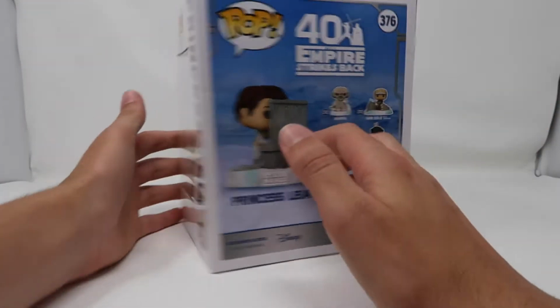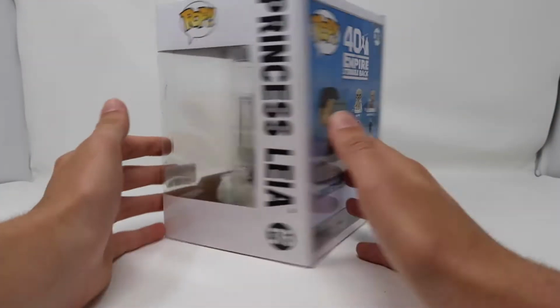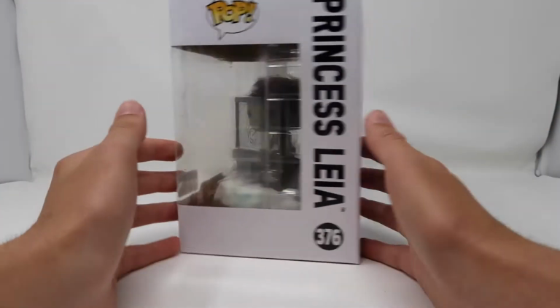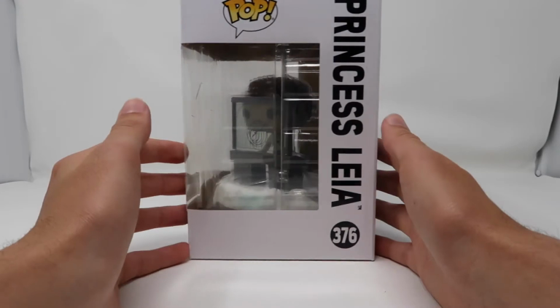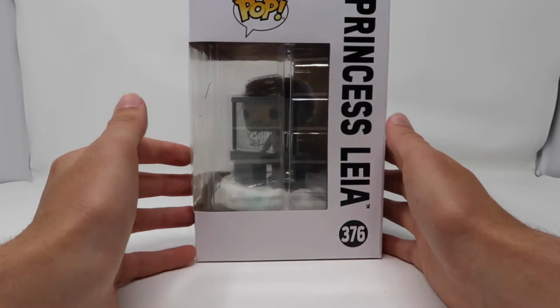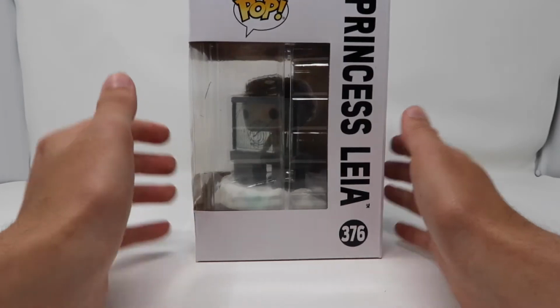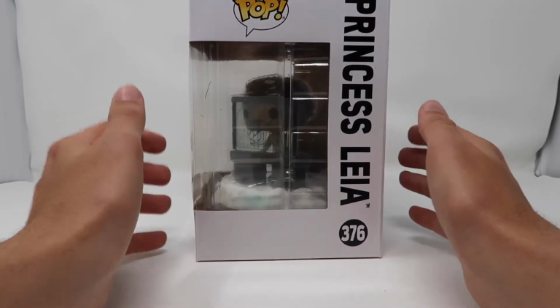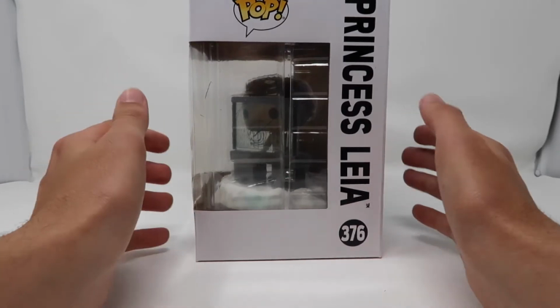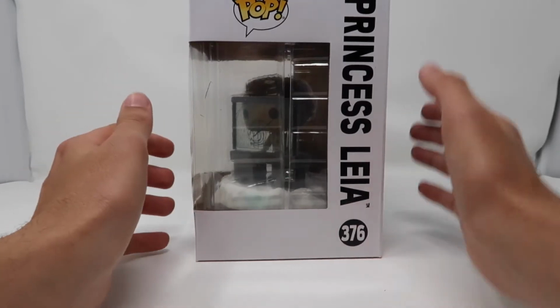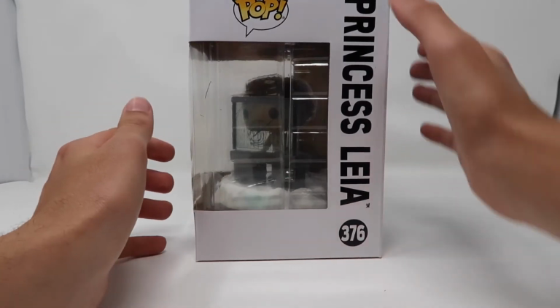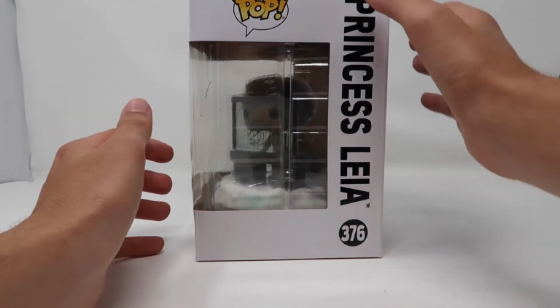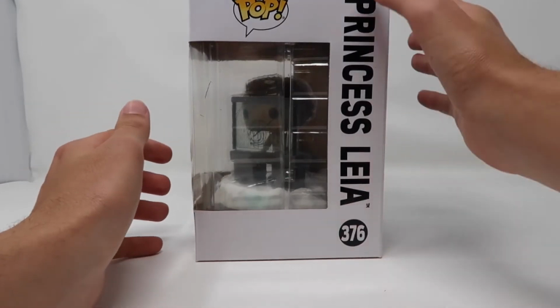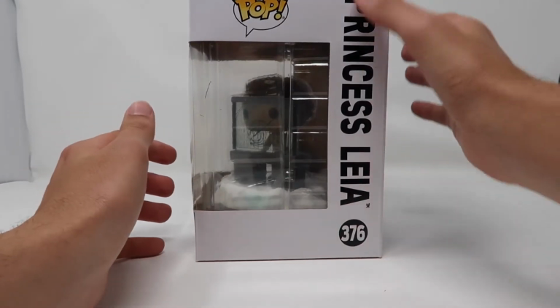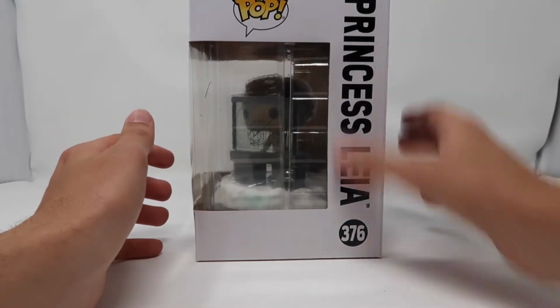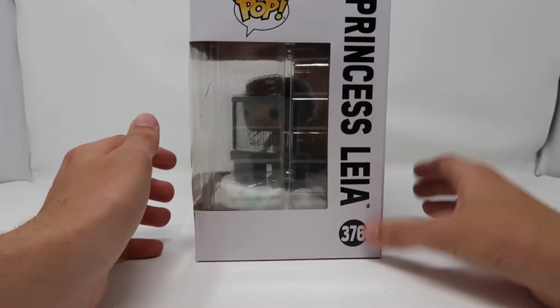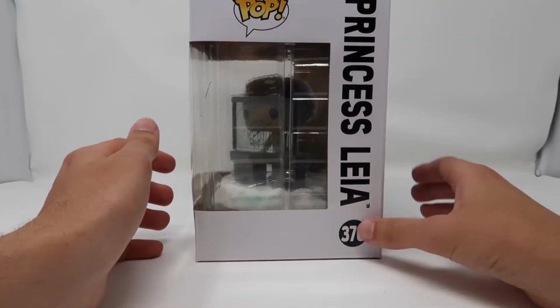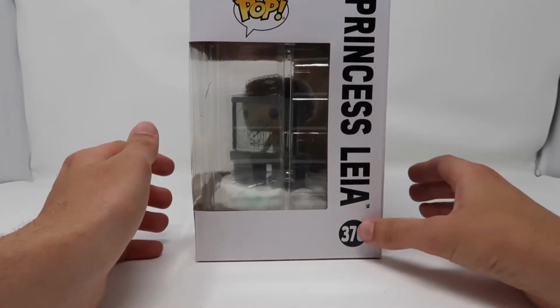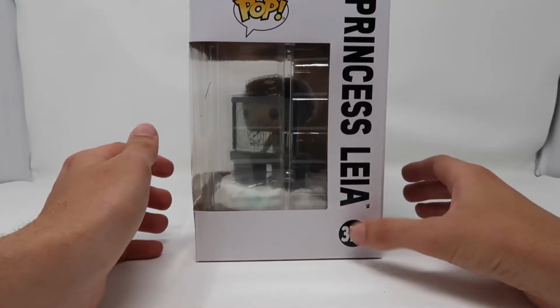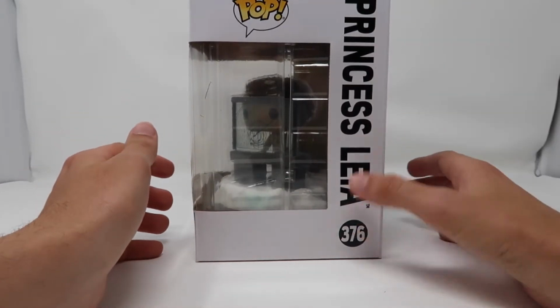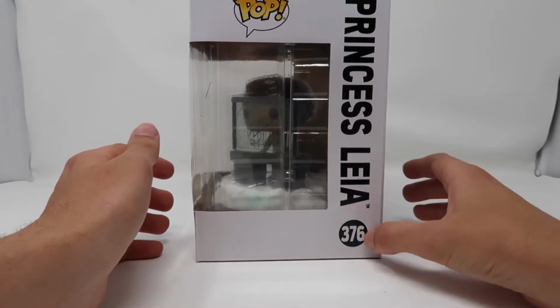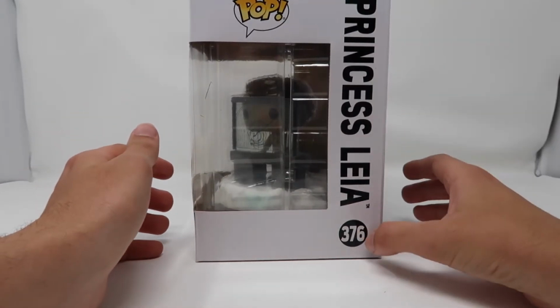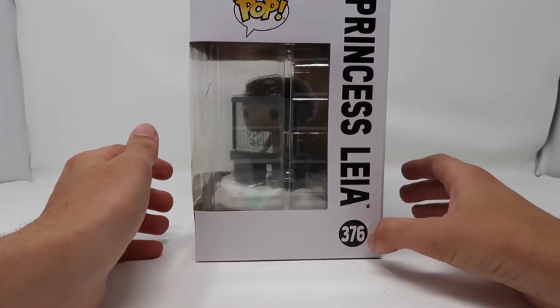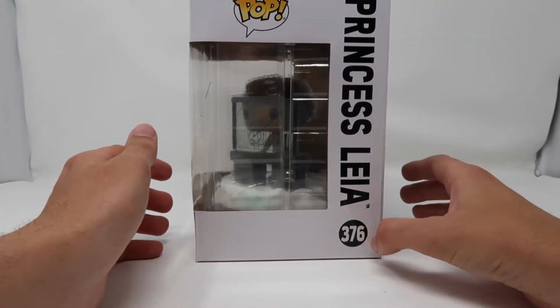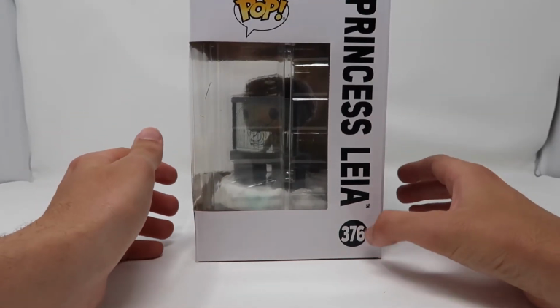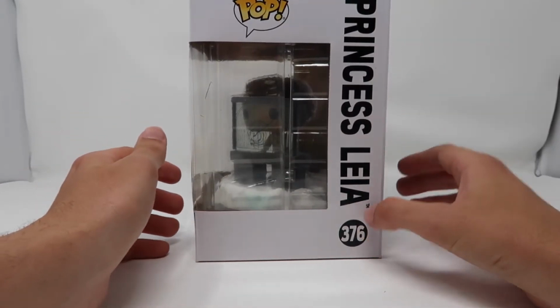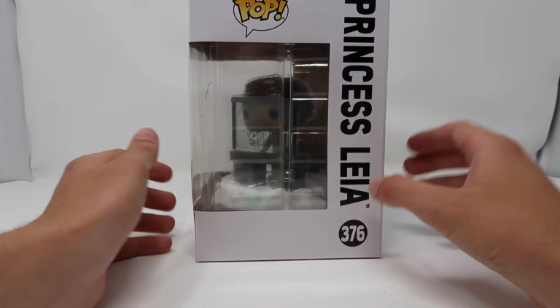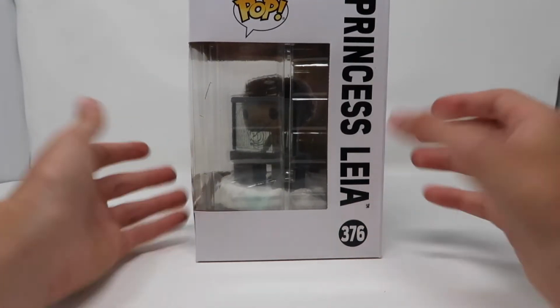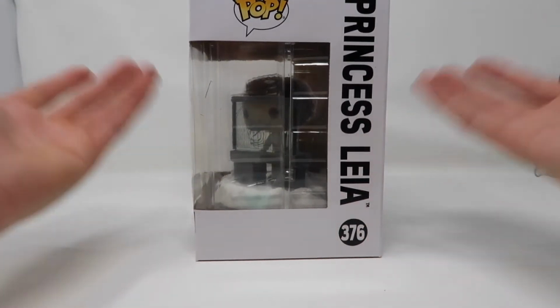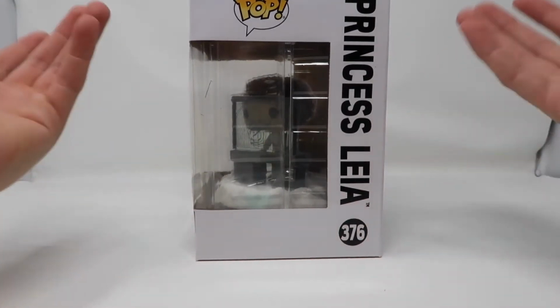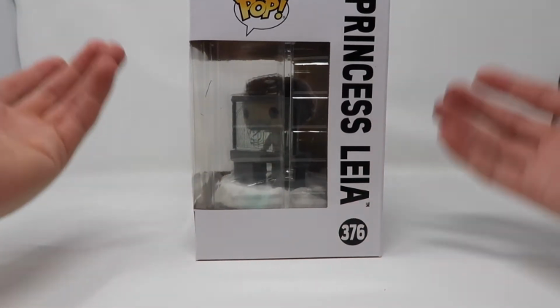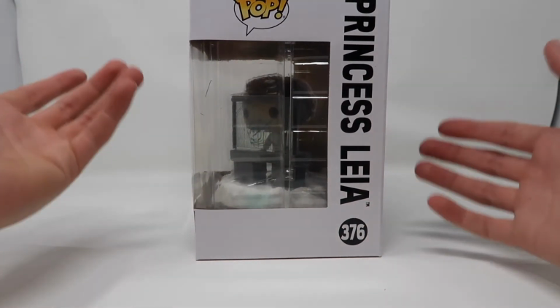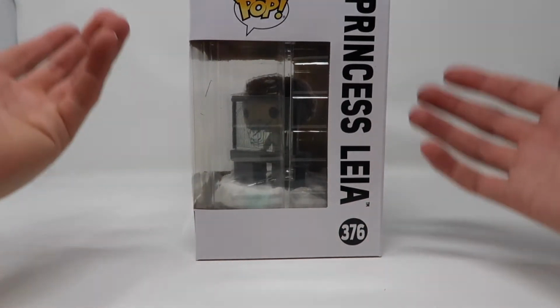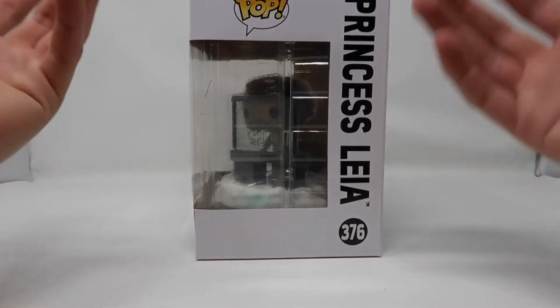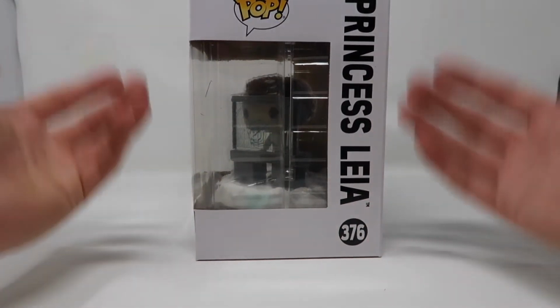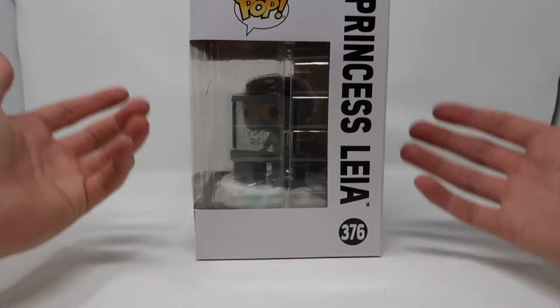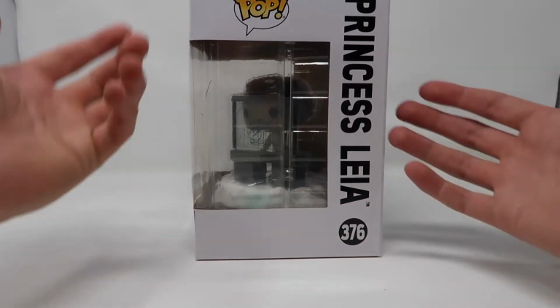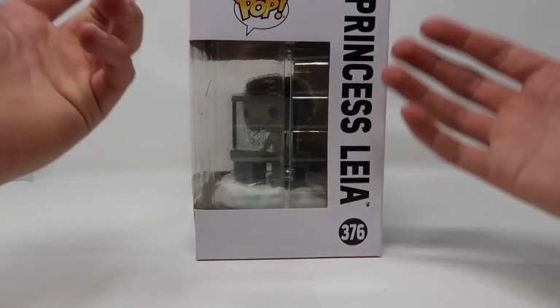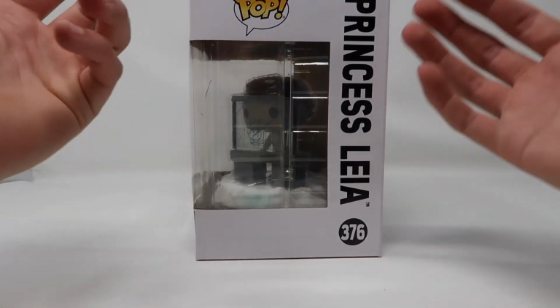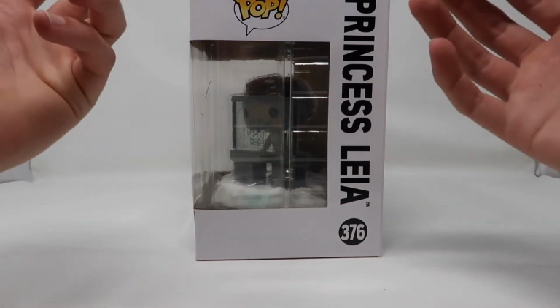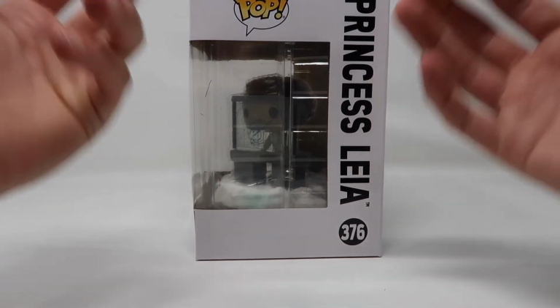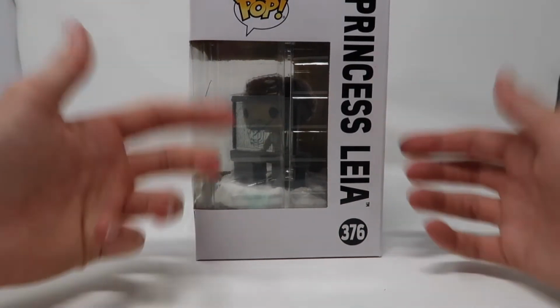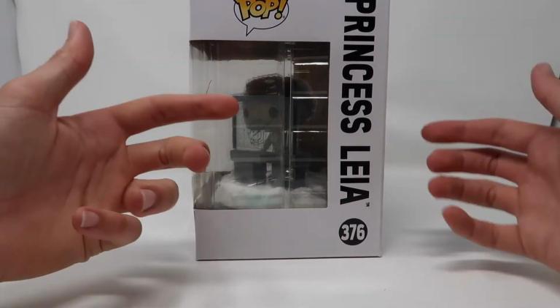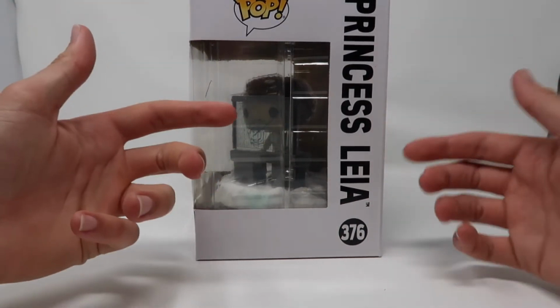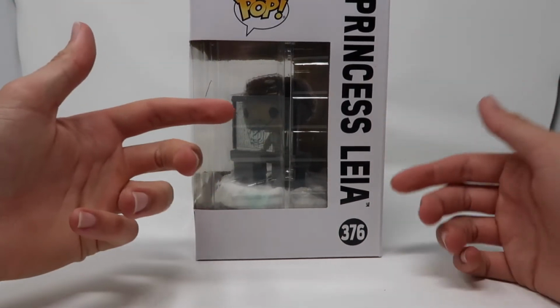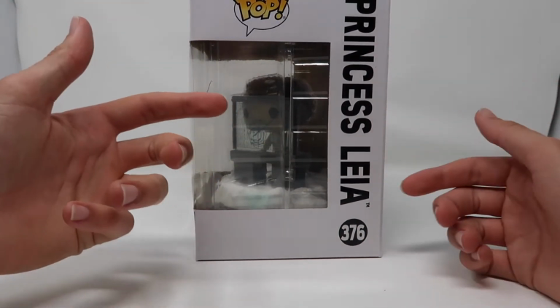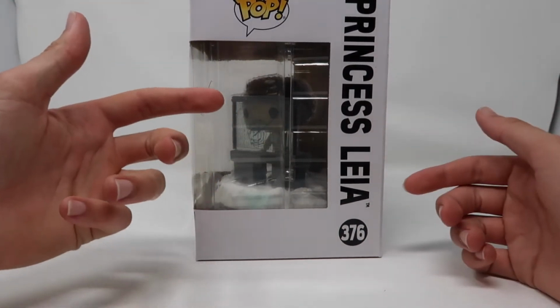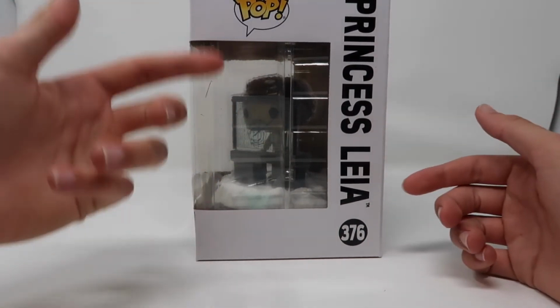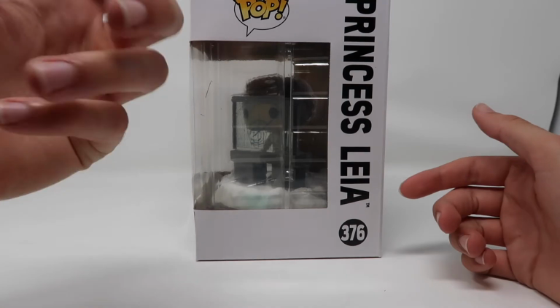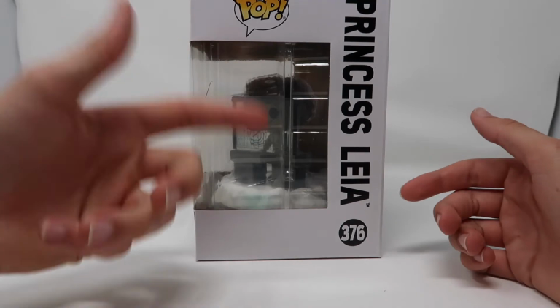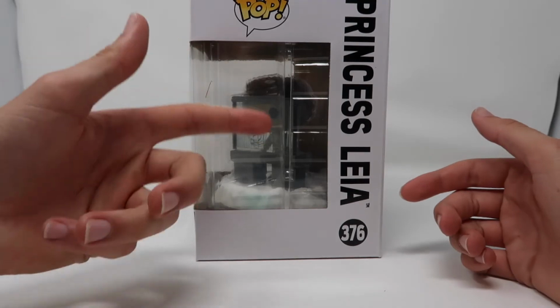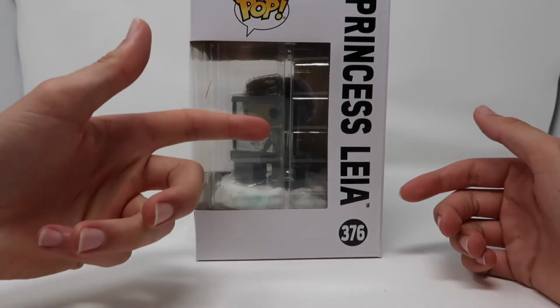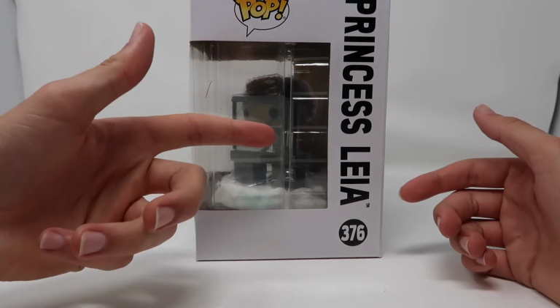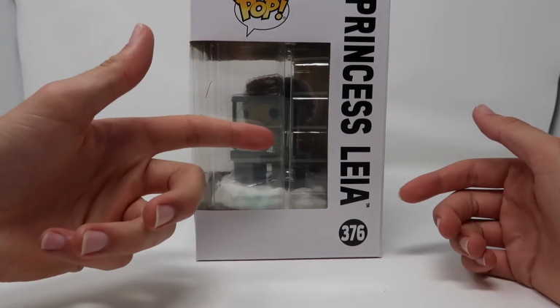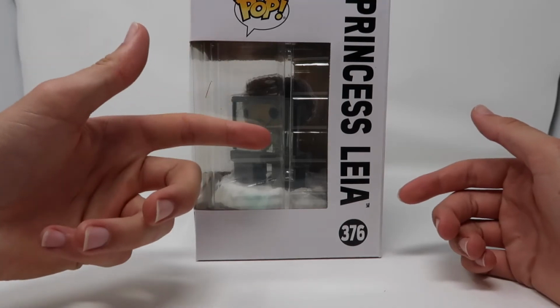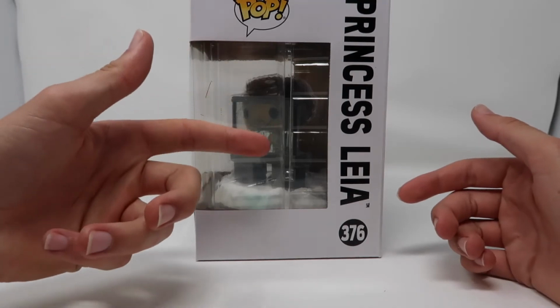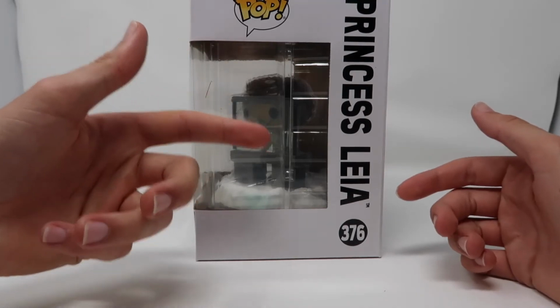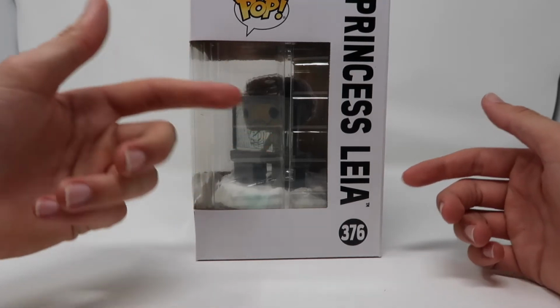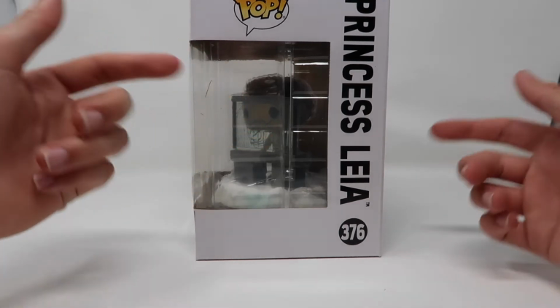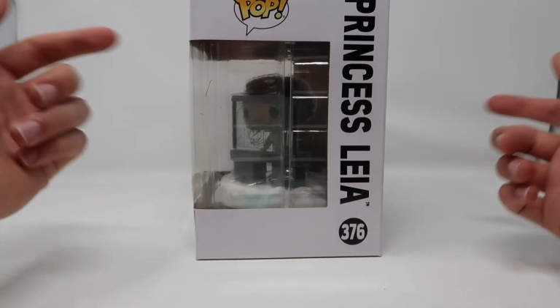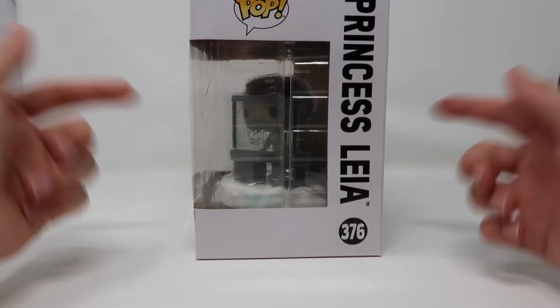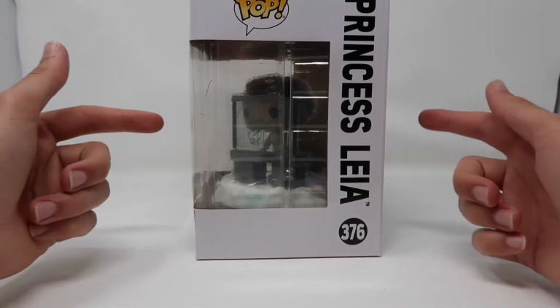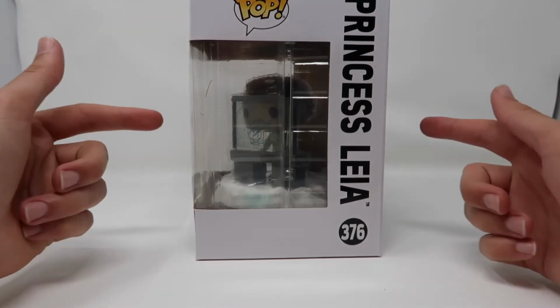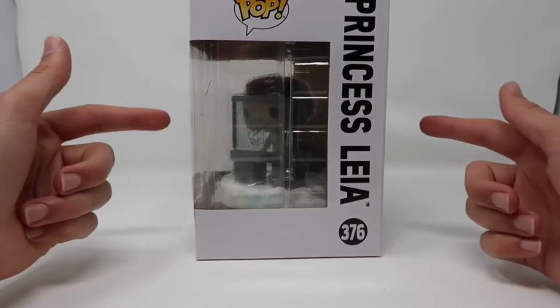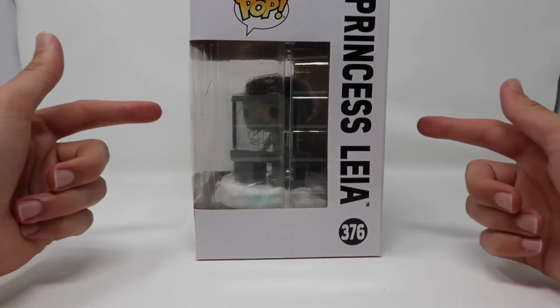On the side it obviously shows Princess Leia 376. So that's all for the outside of the box — let's open this up and take a closer look.